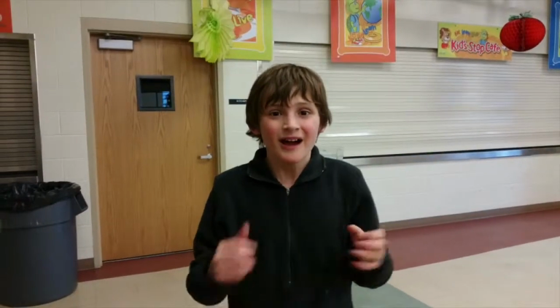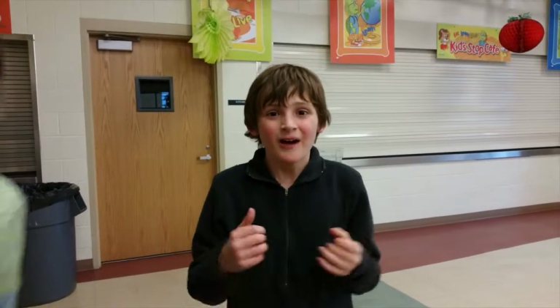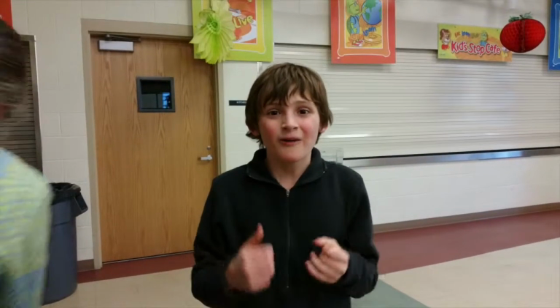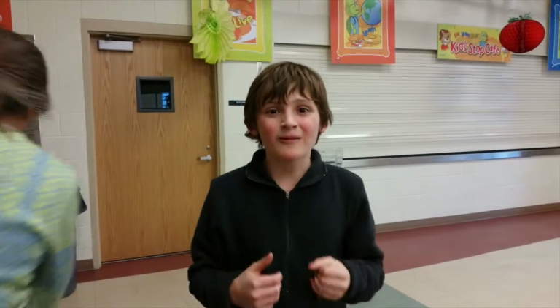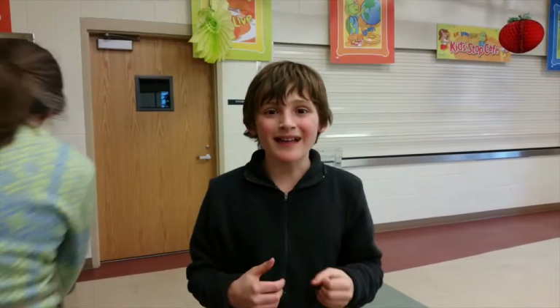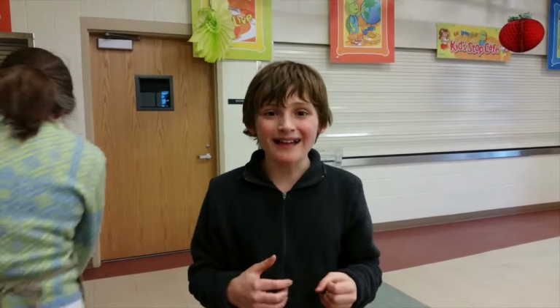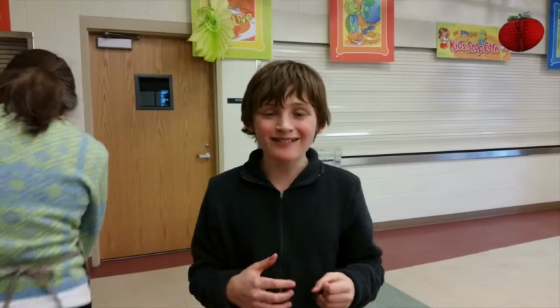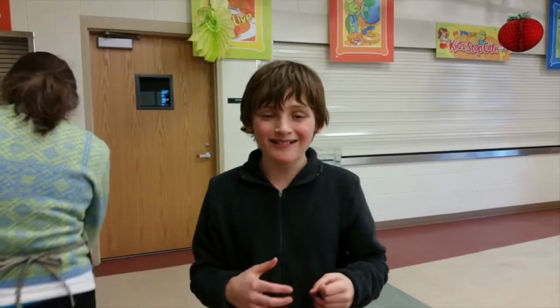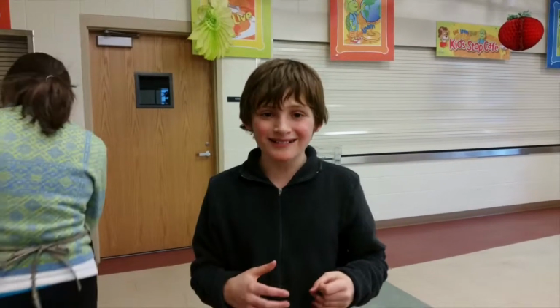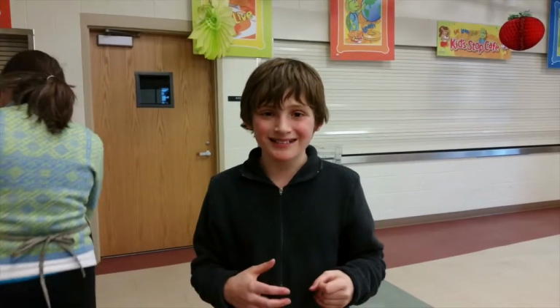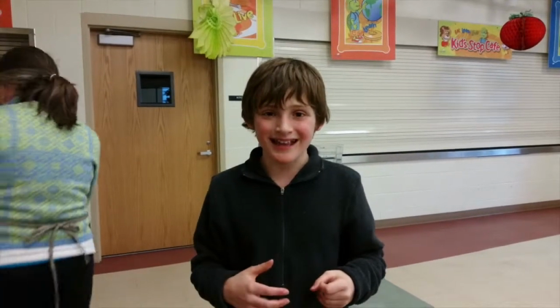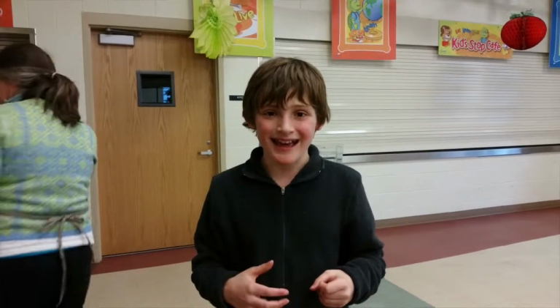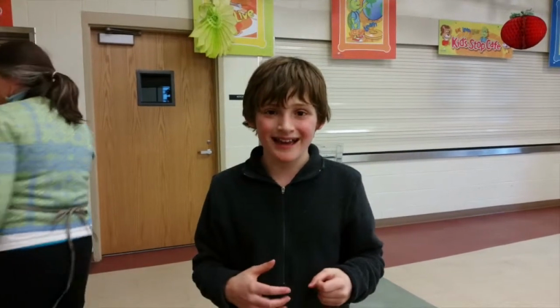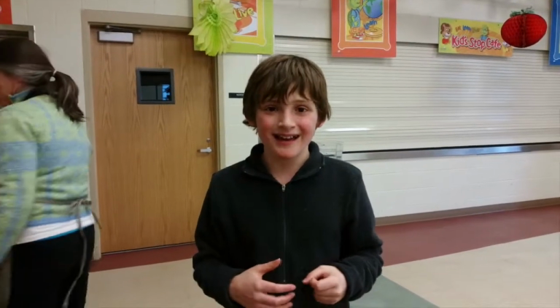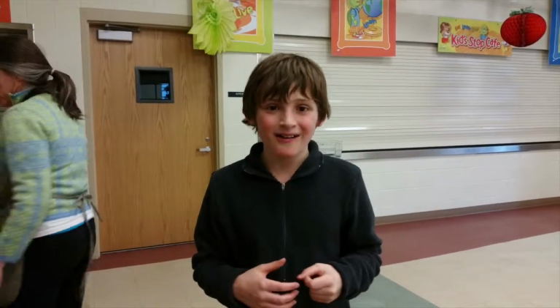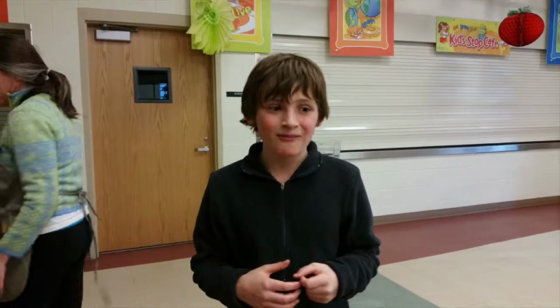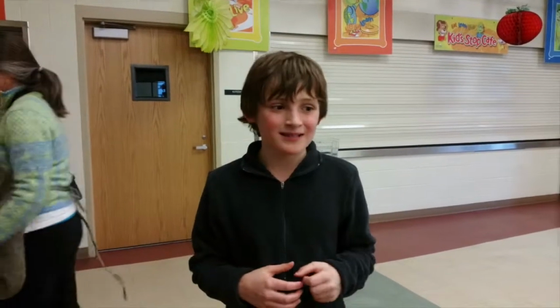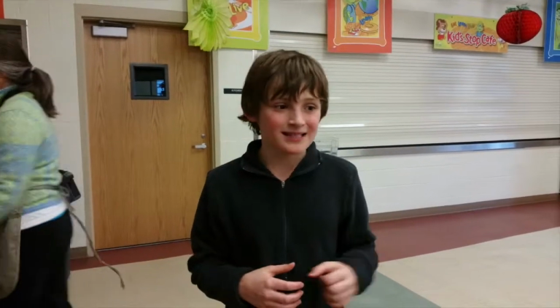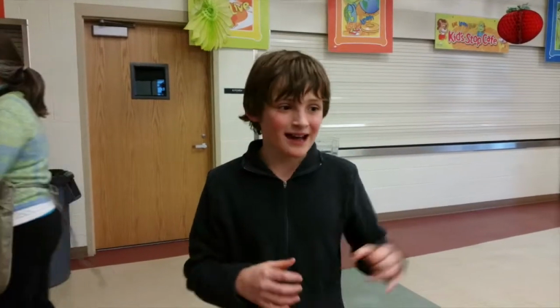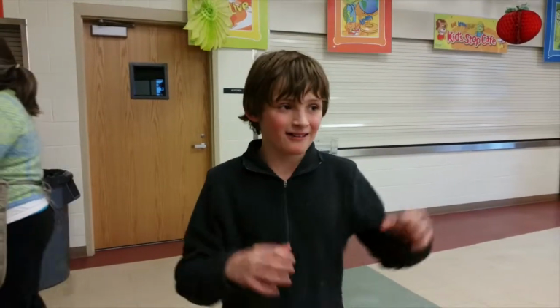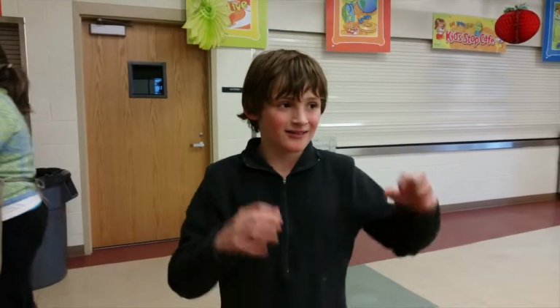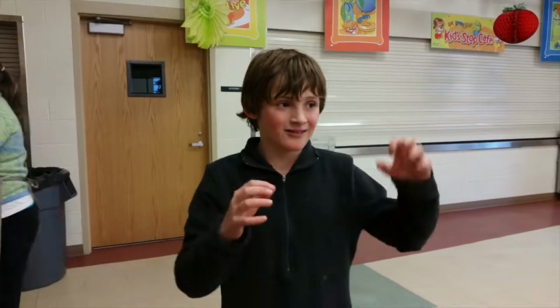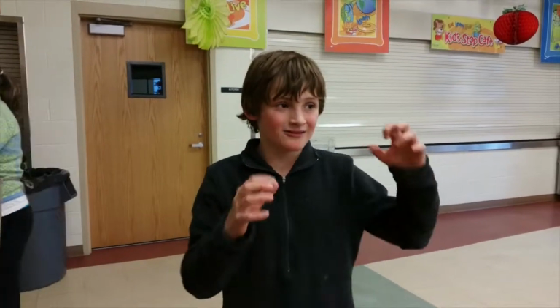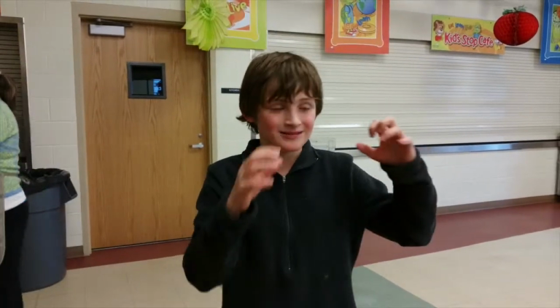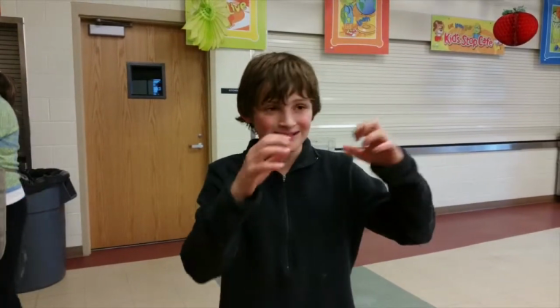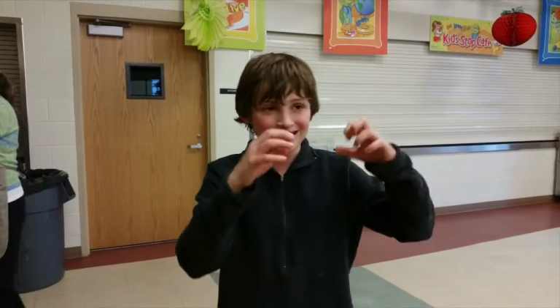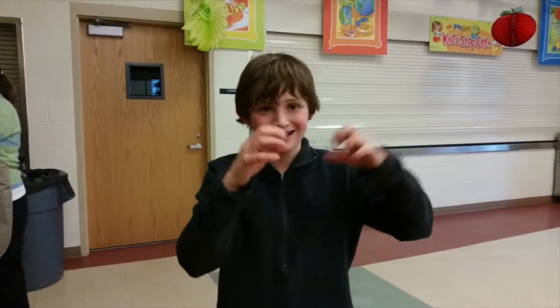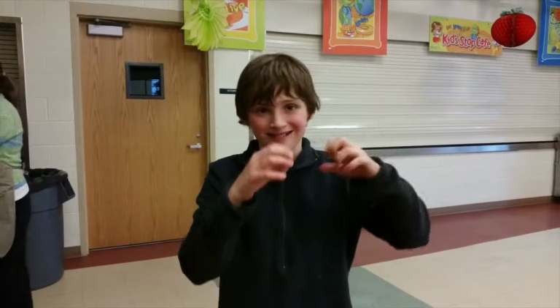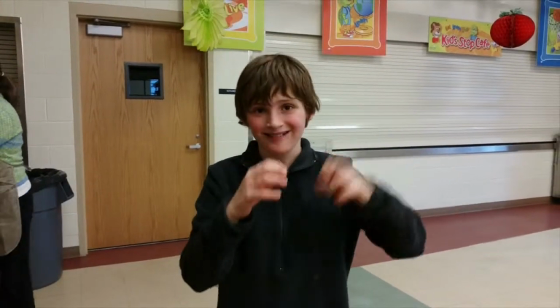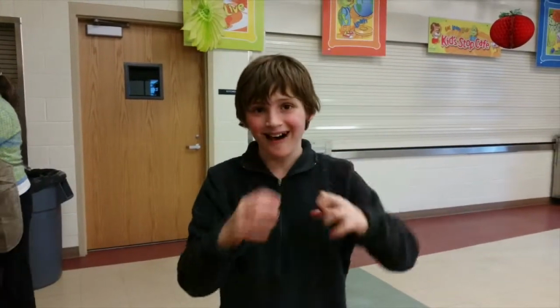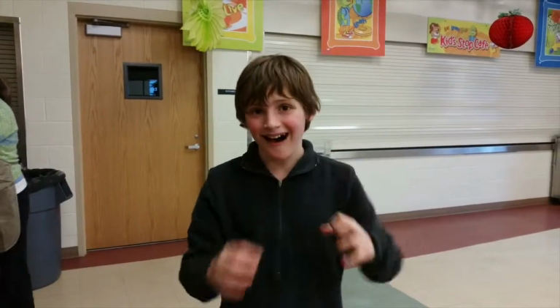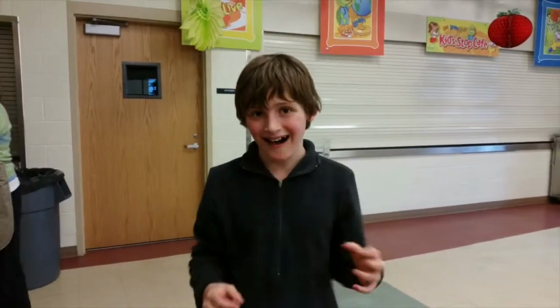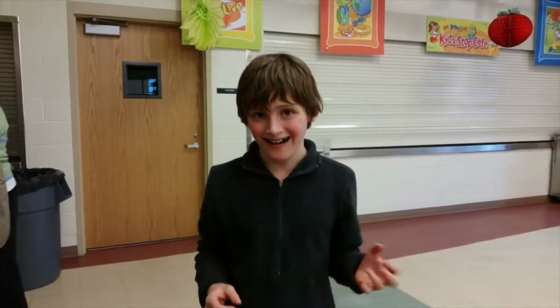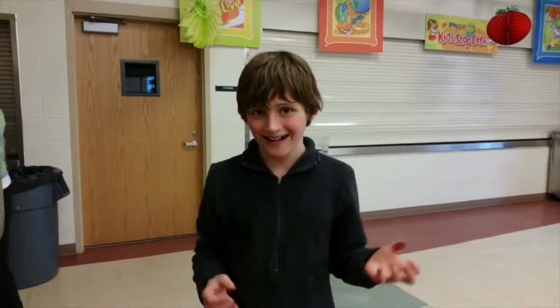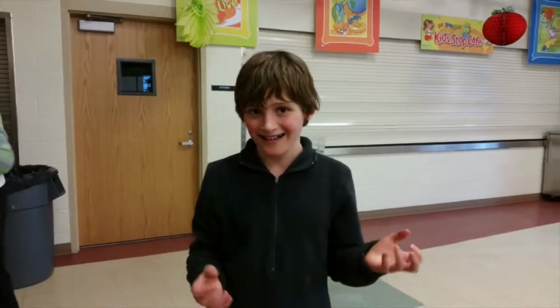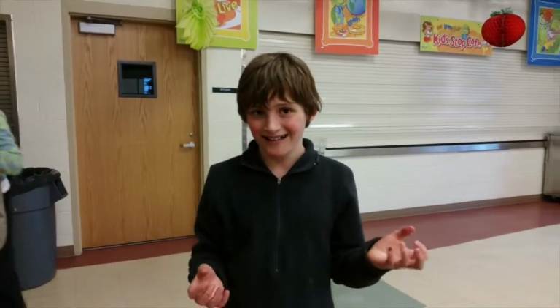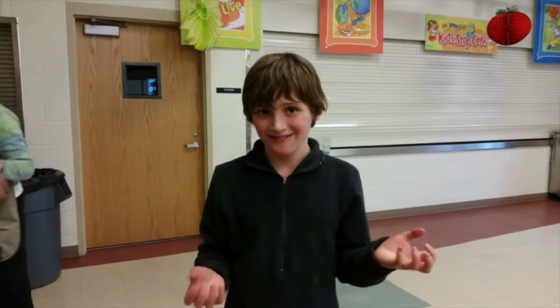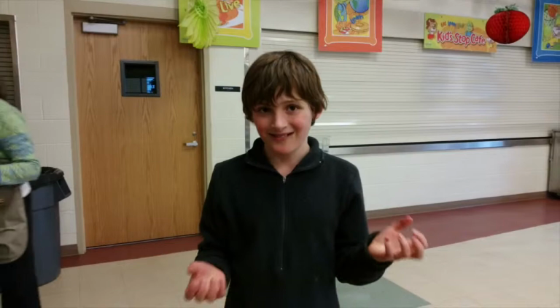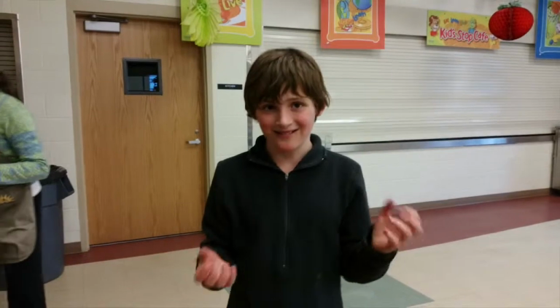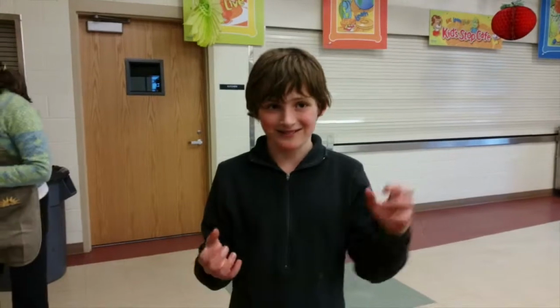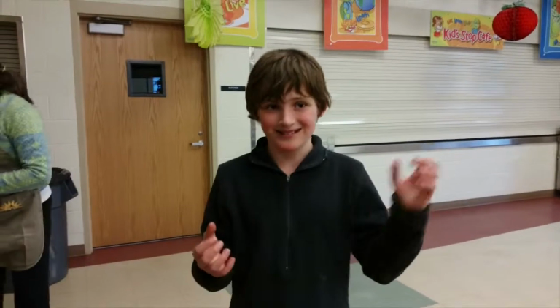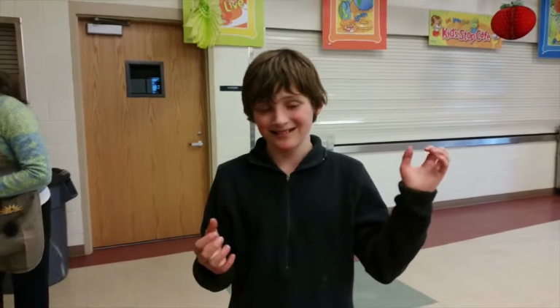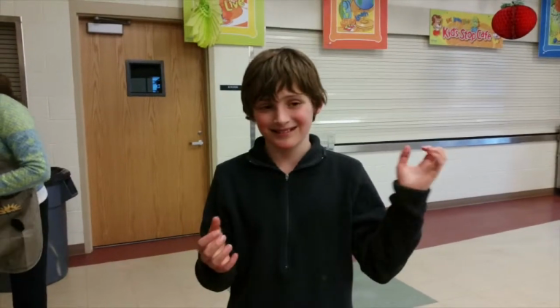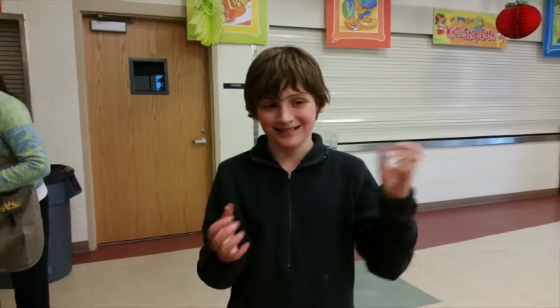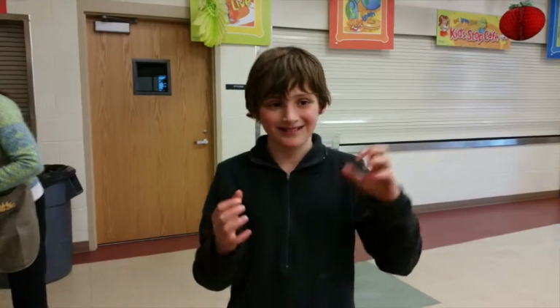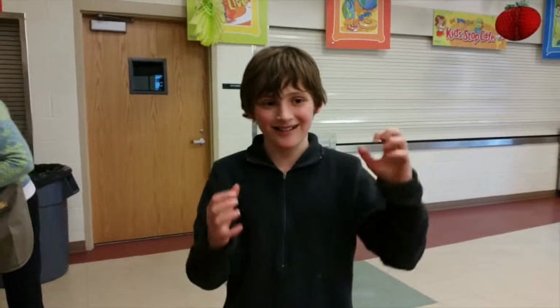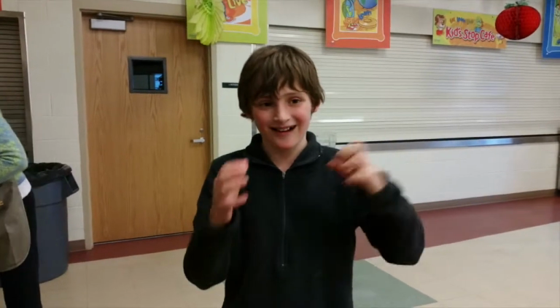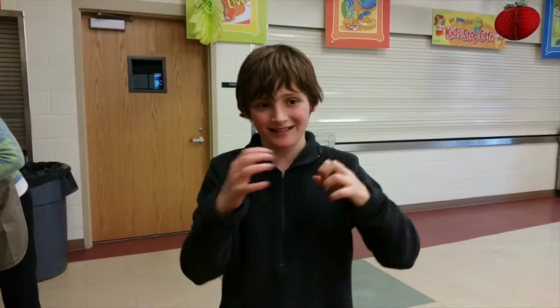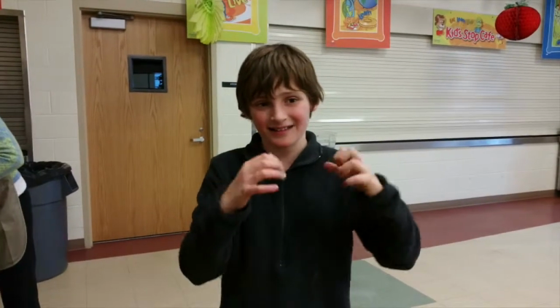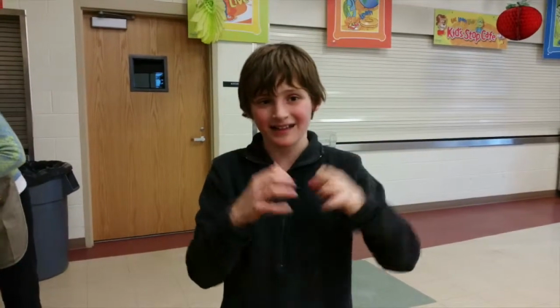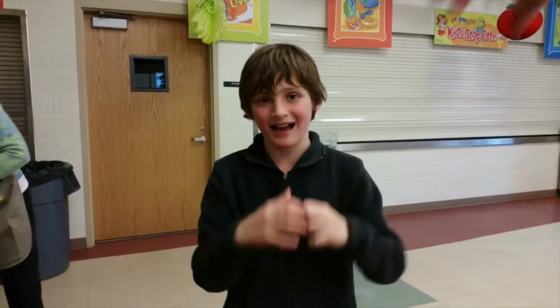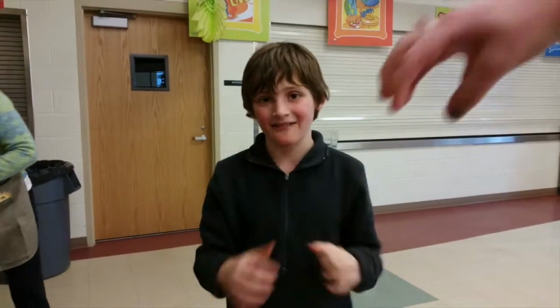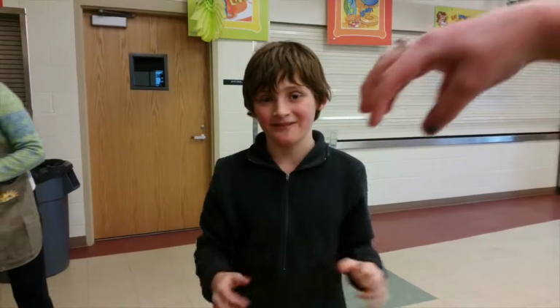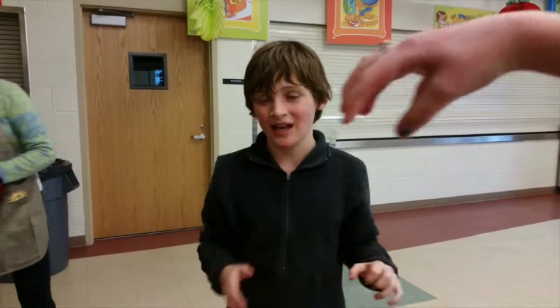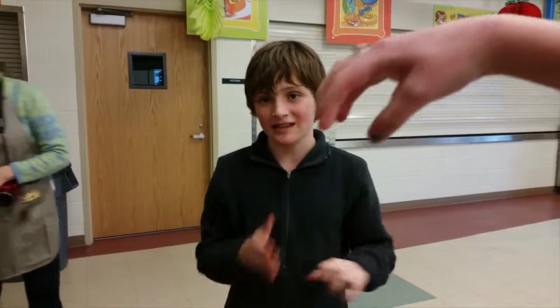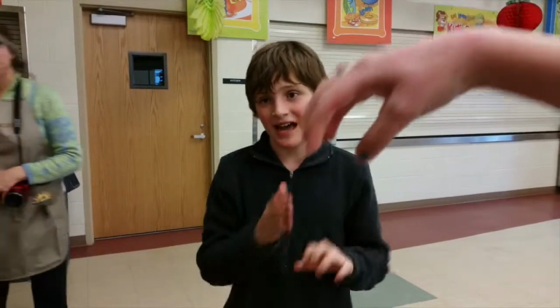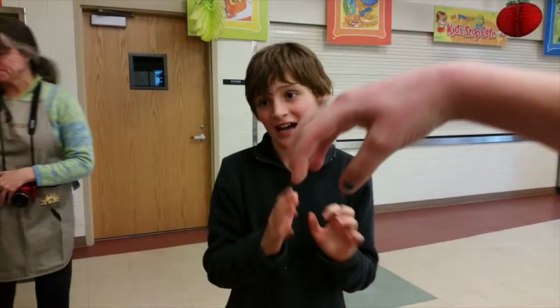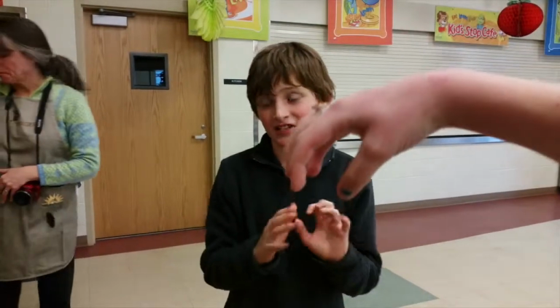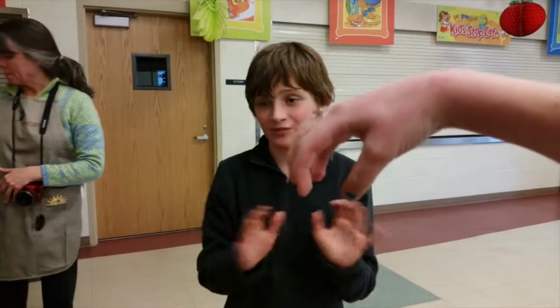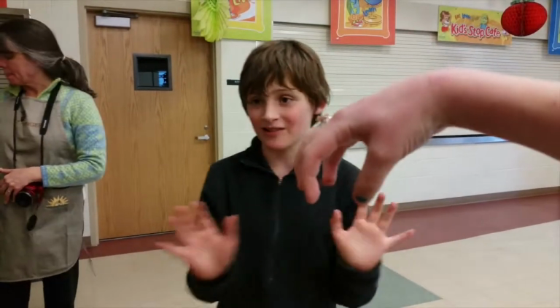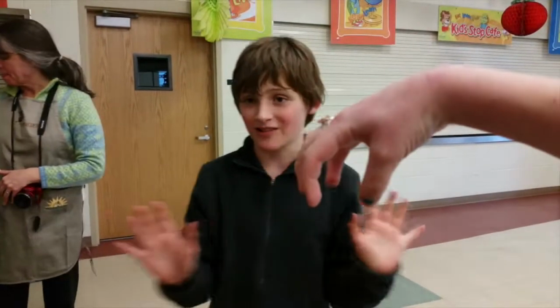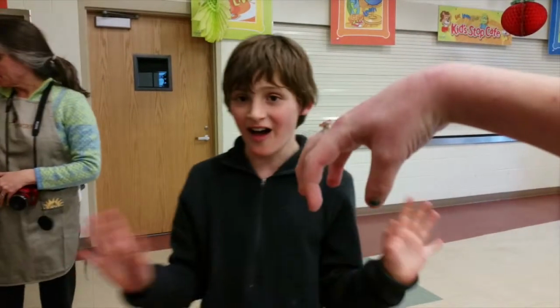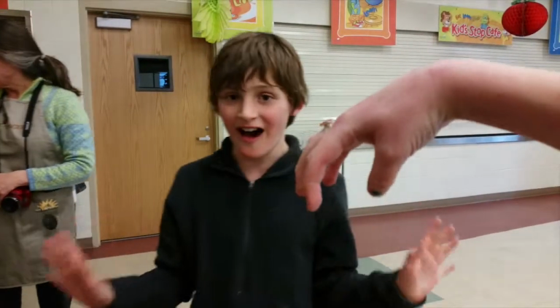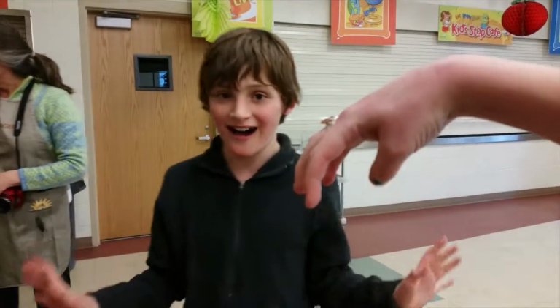What I learned today was how you did the claw — the claw on the net, not the actual claw.